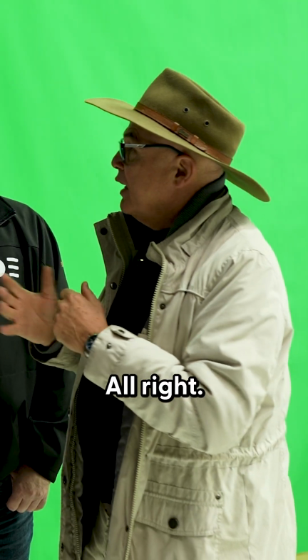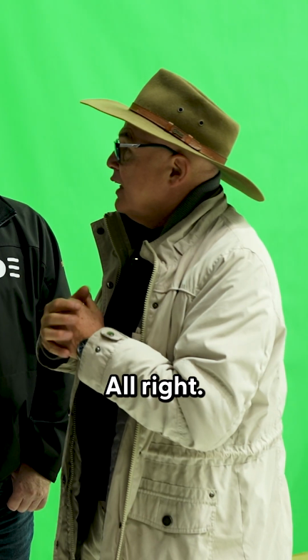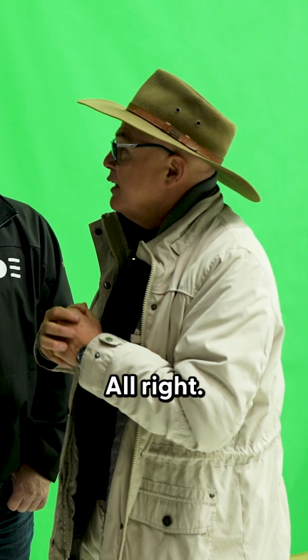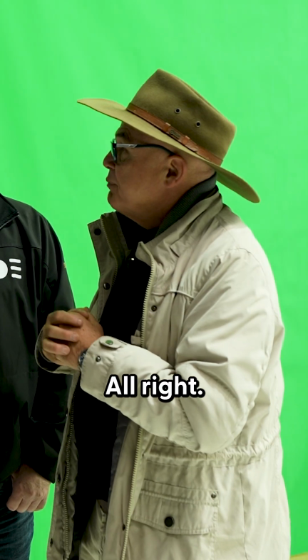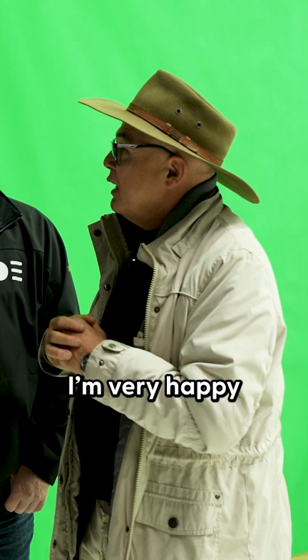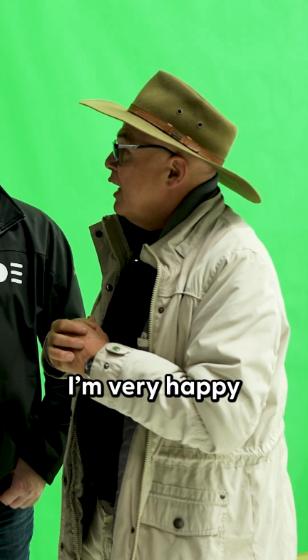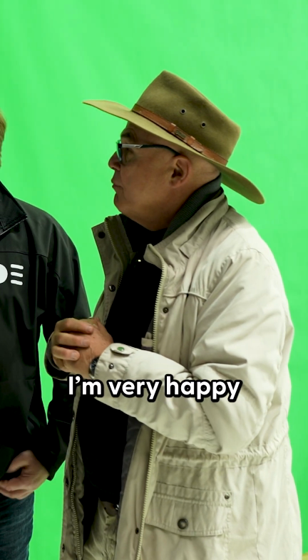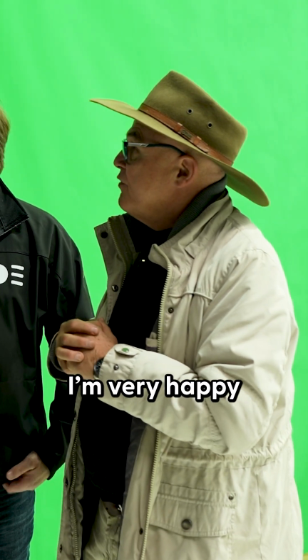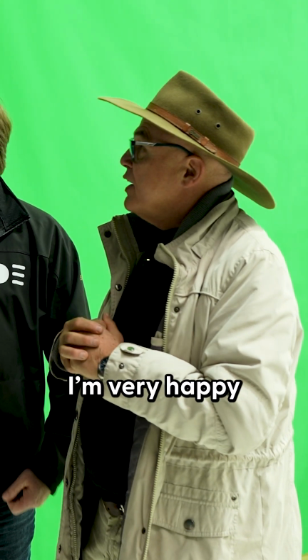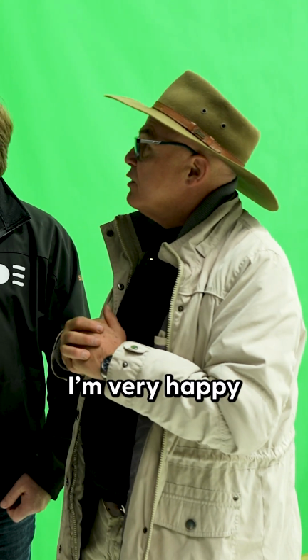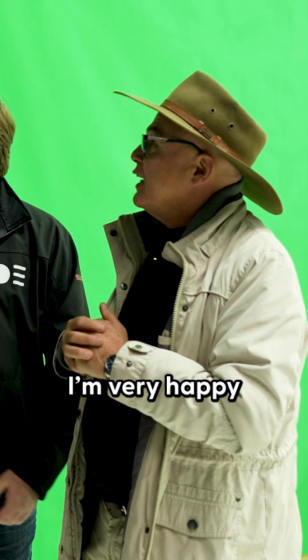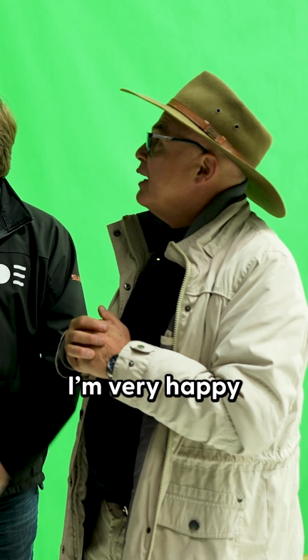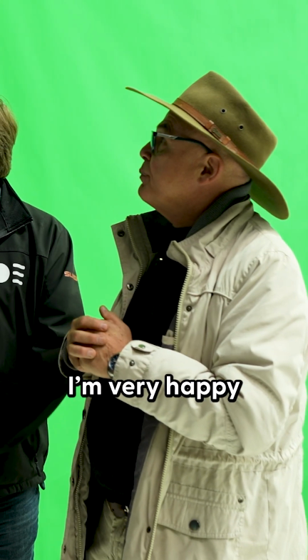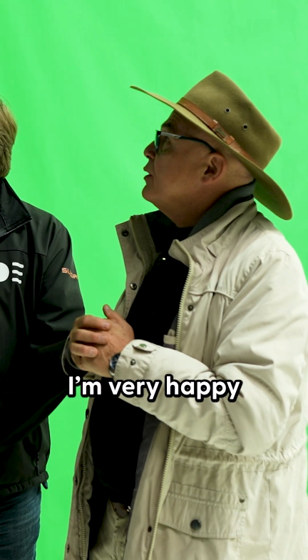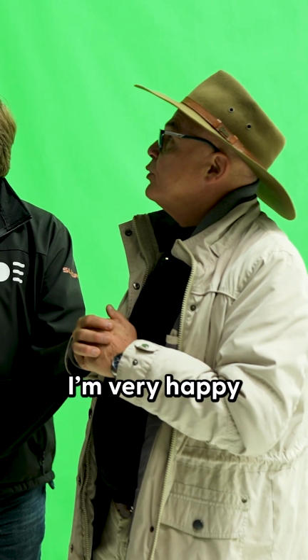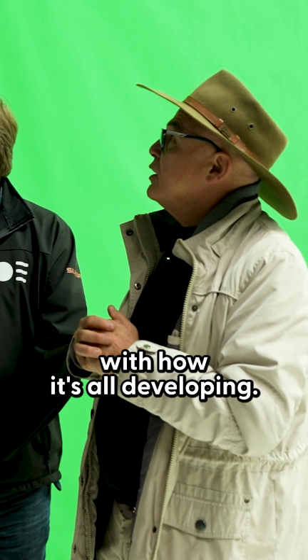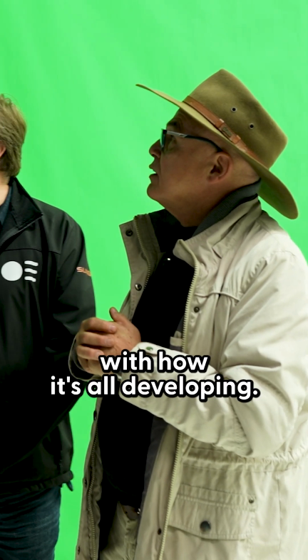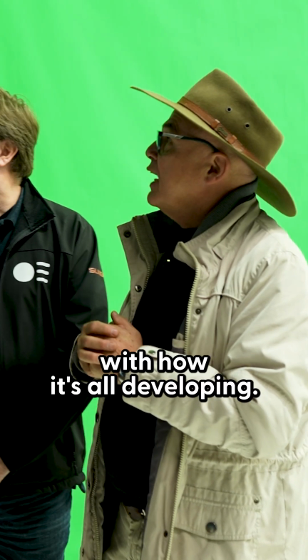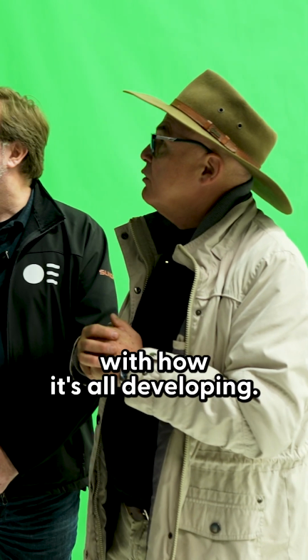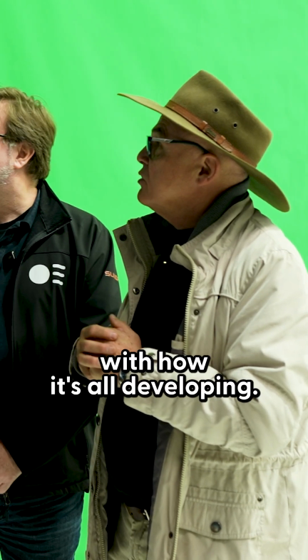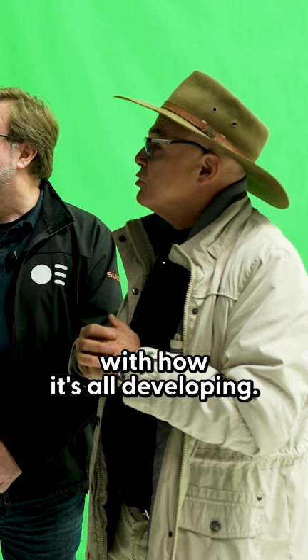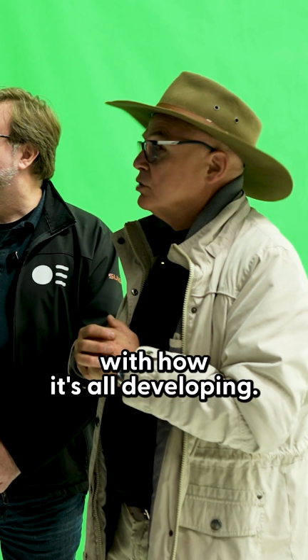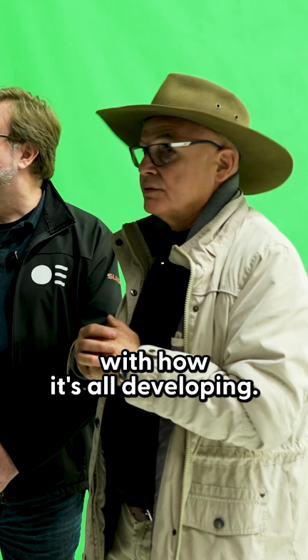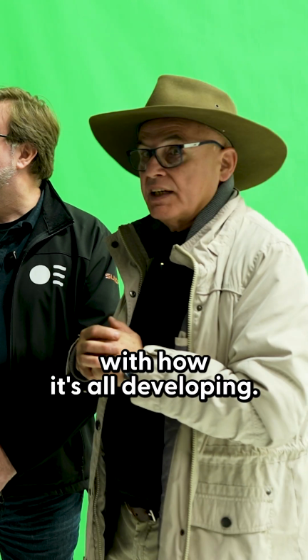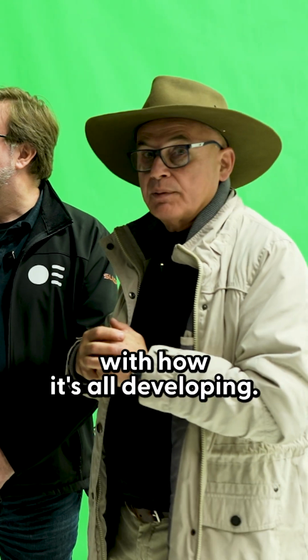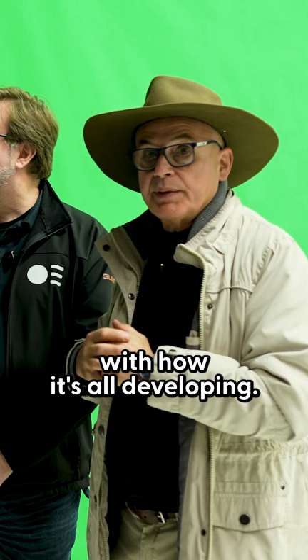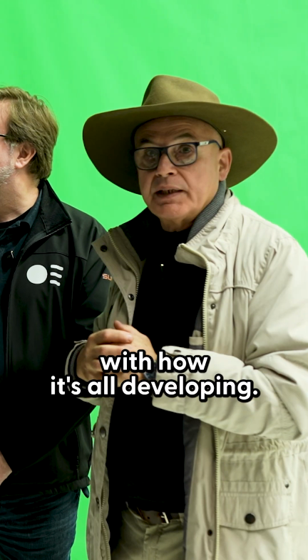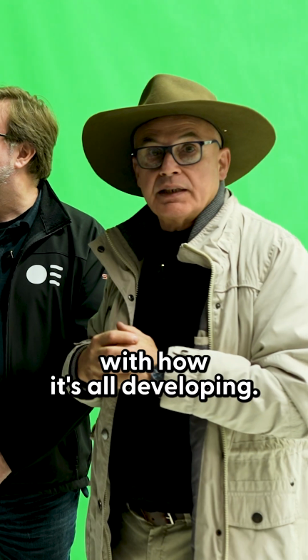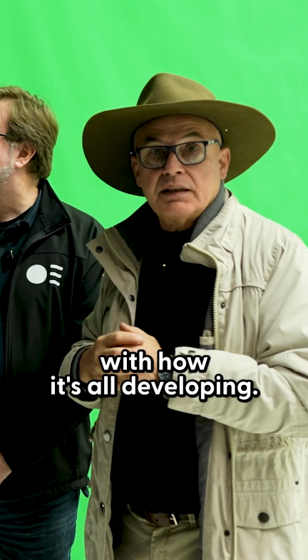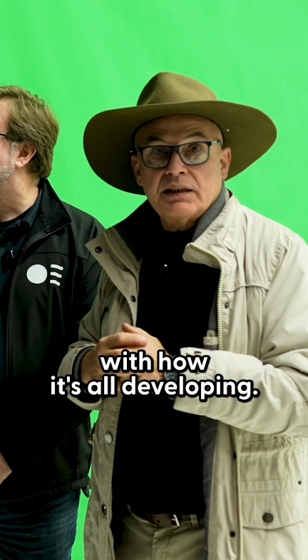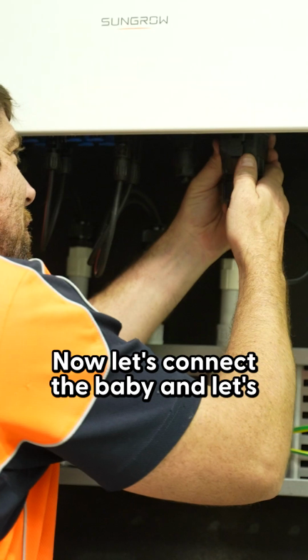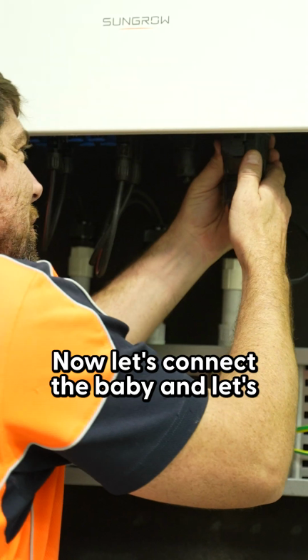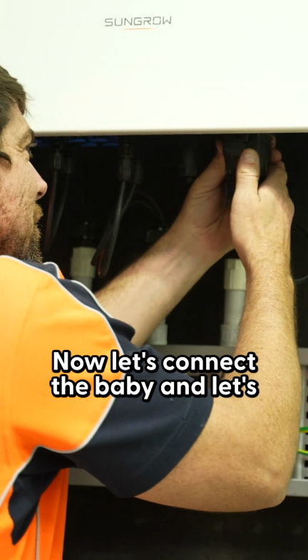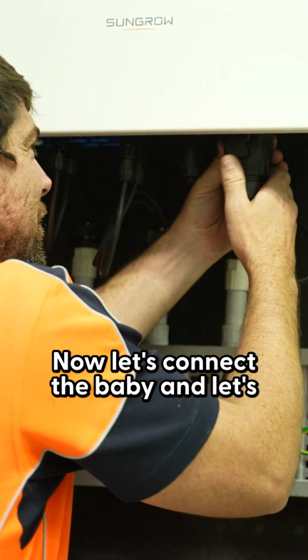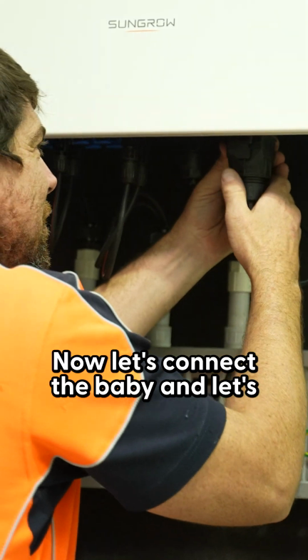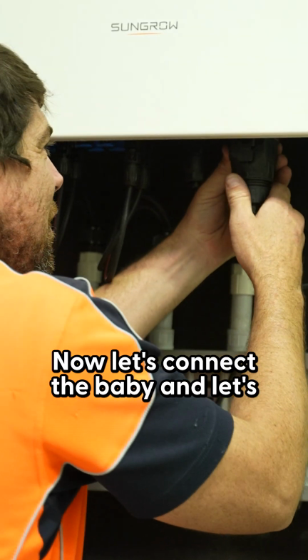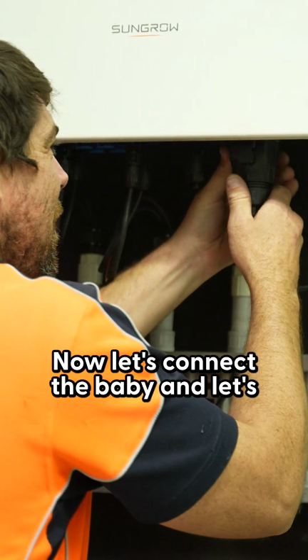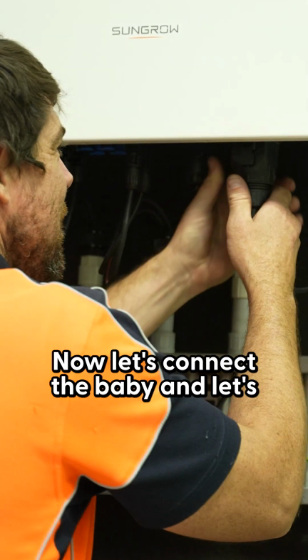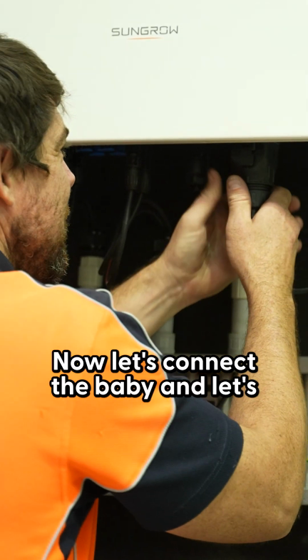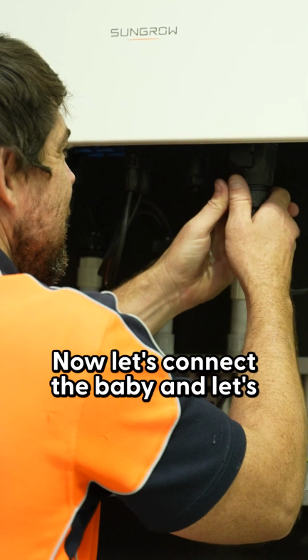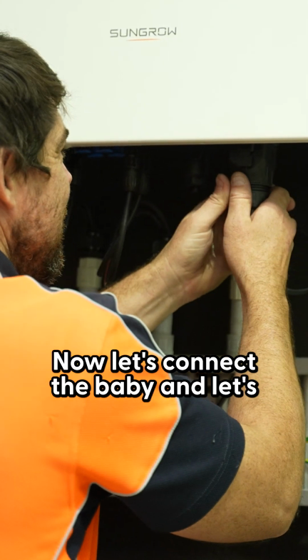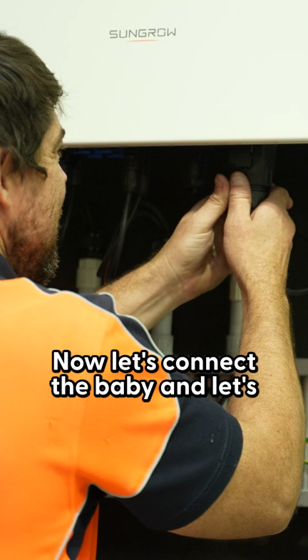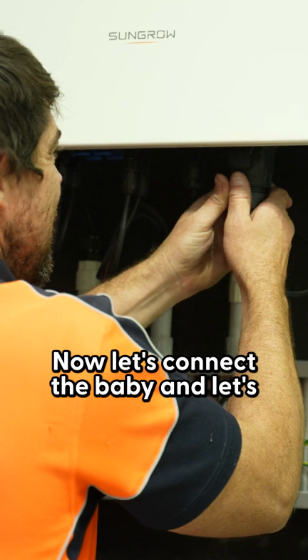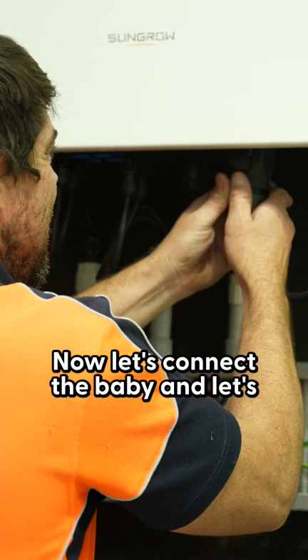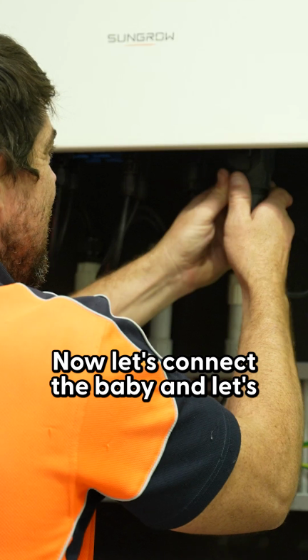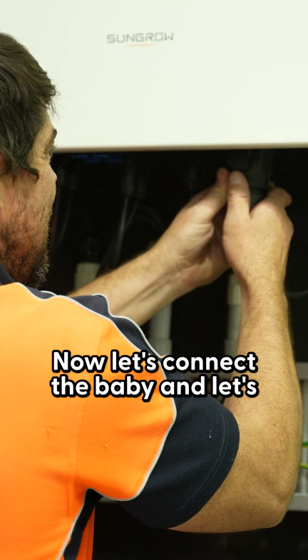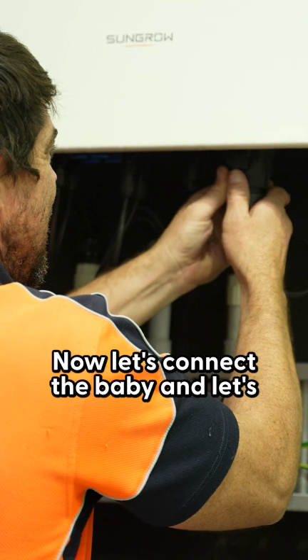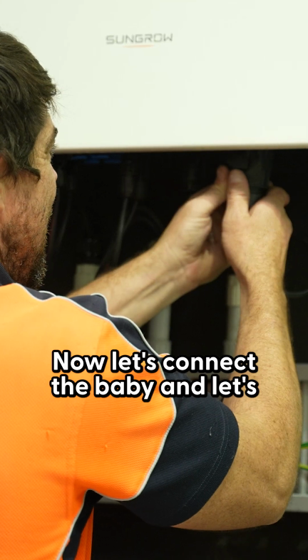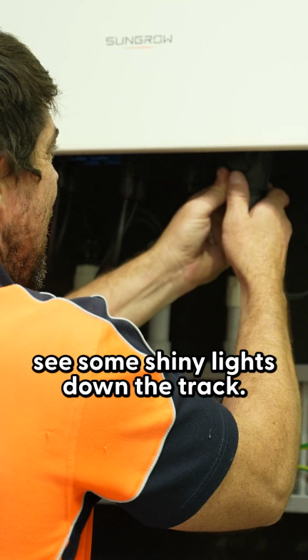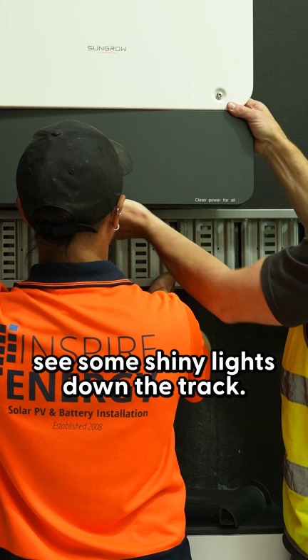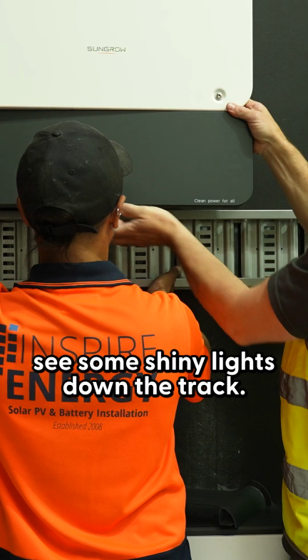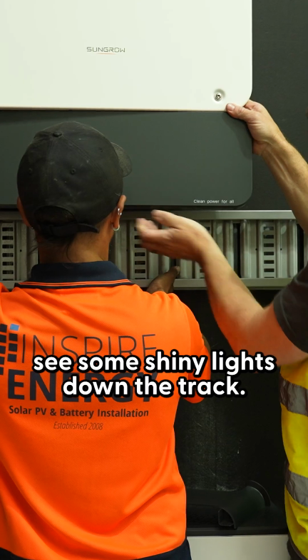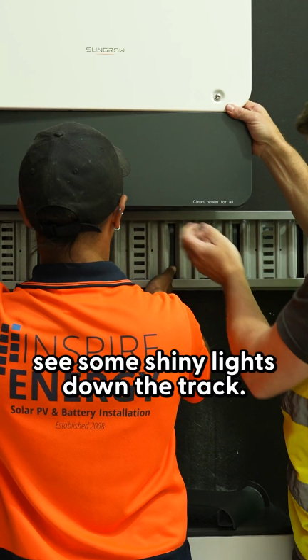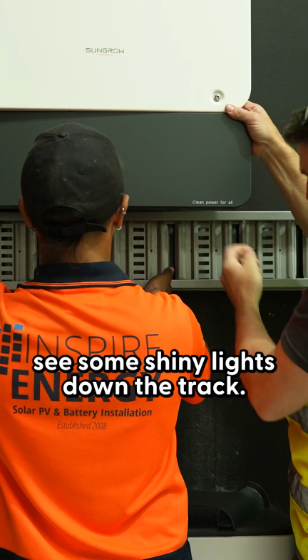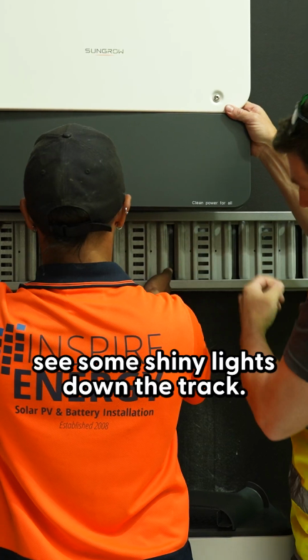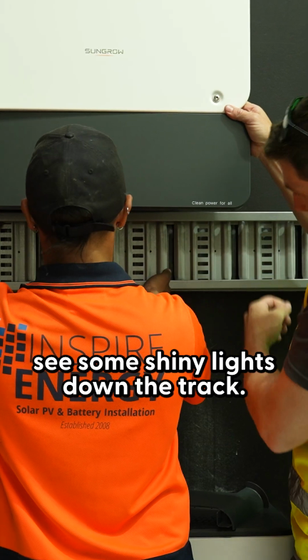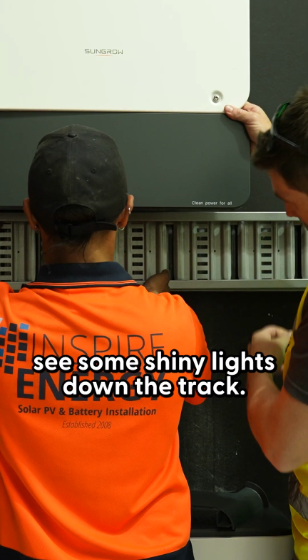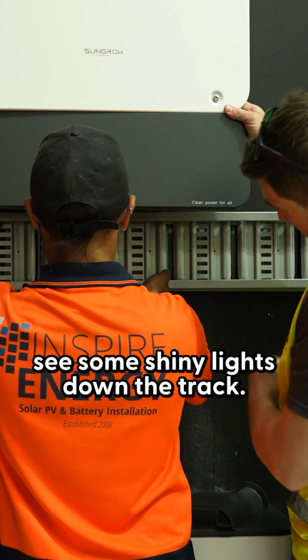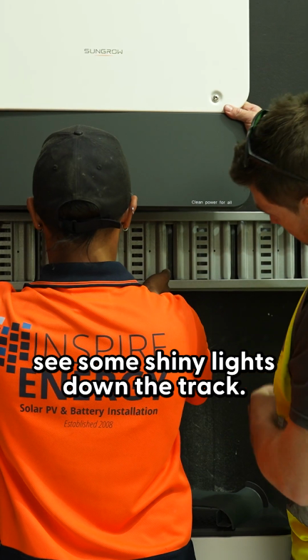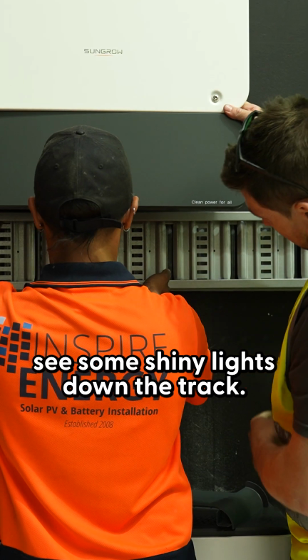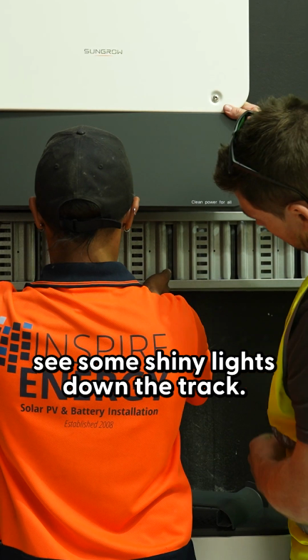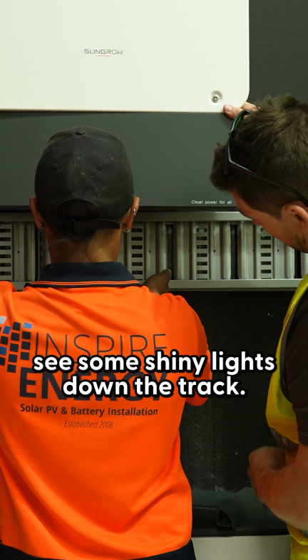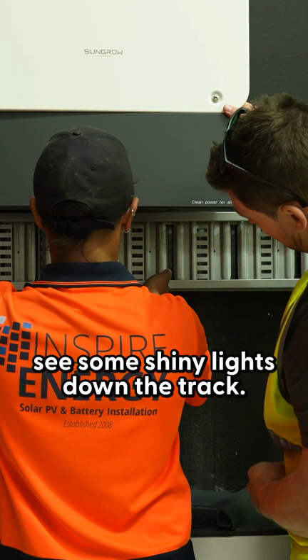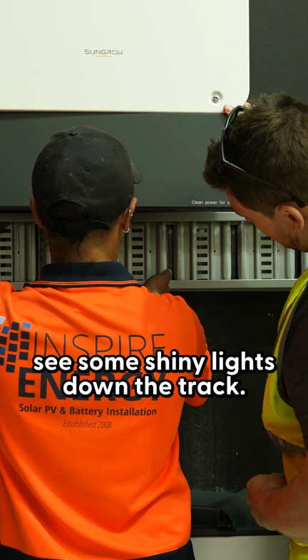I'm very happy with how it's all developing. Now let's connect the baby and see some shiny lights down the track!